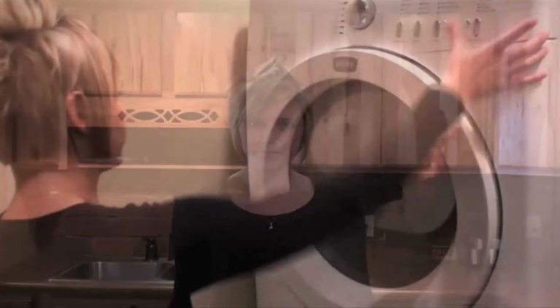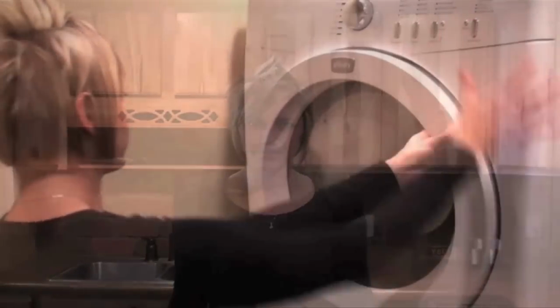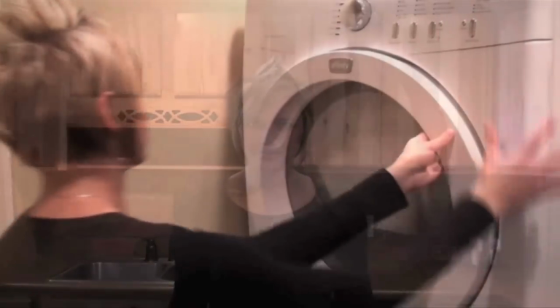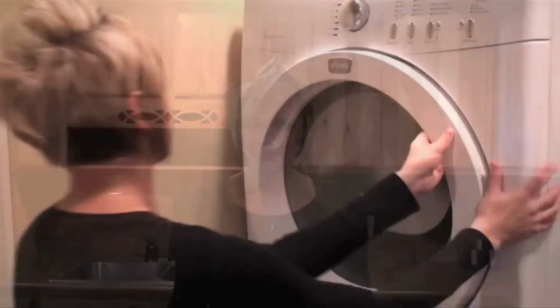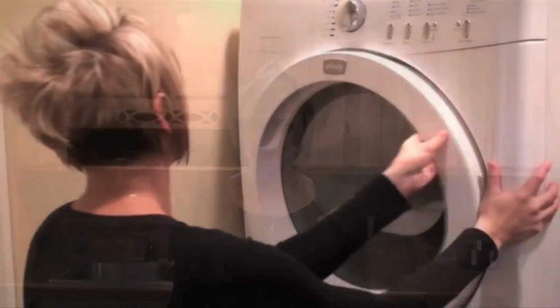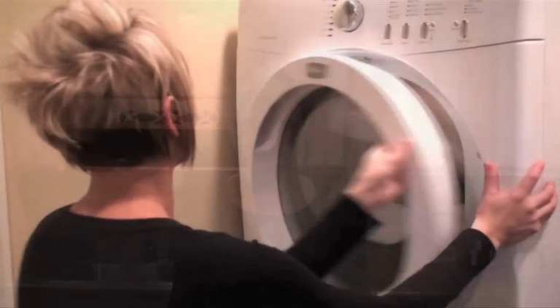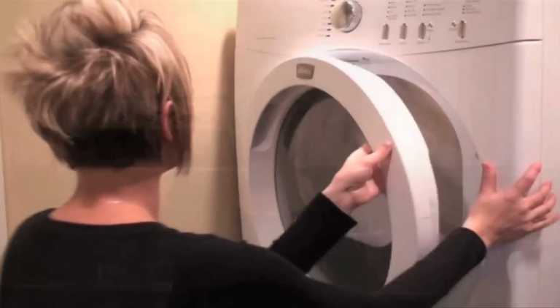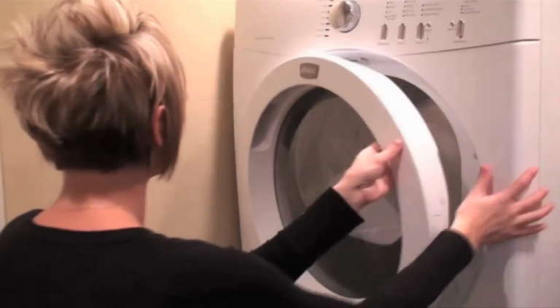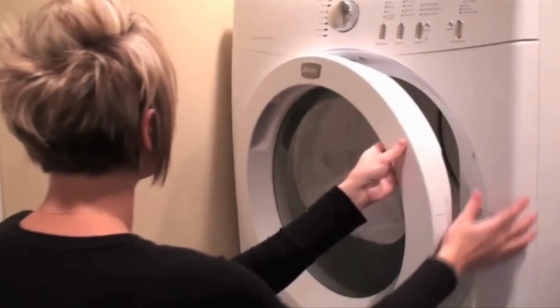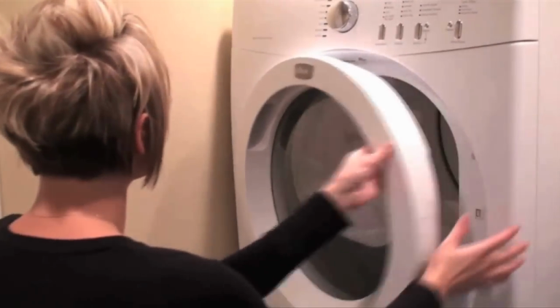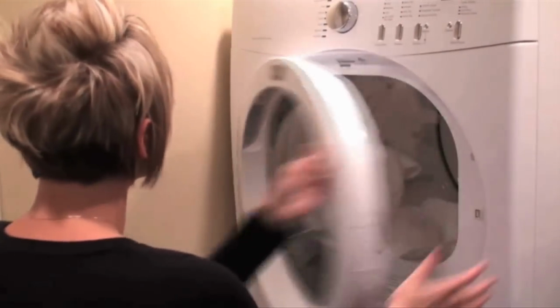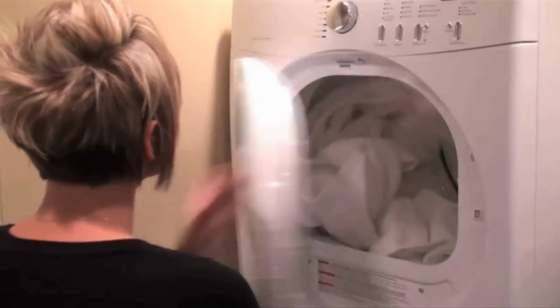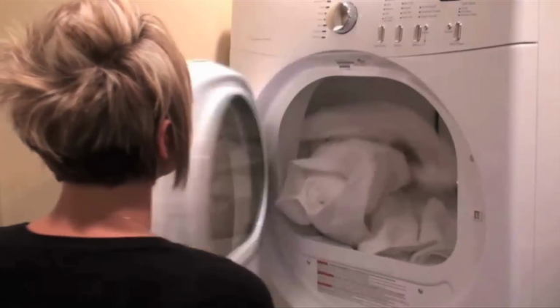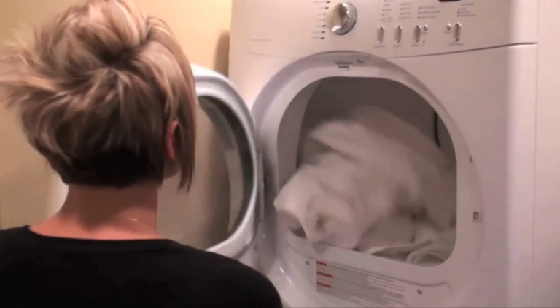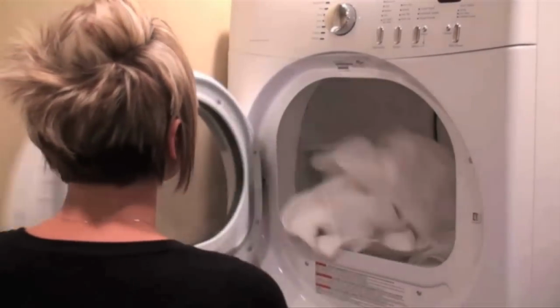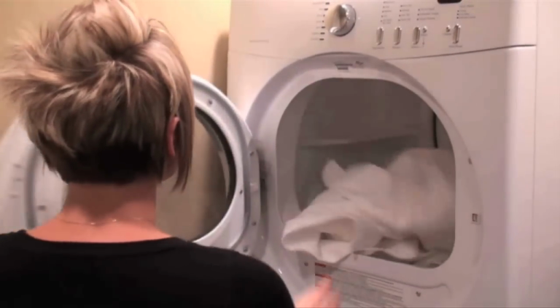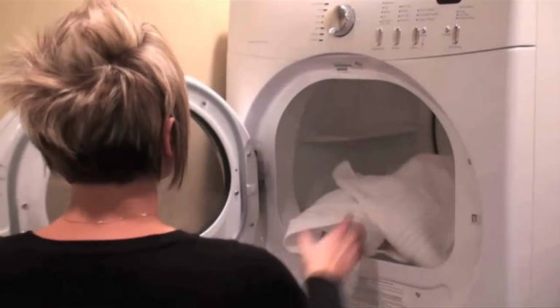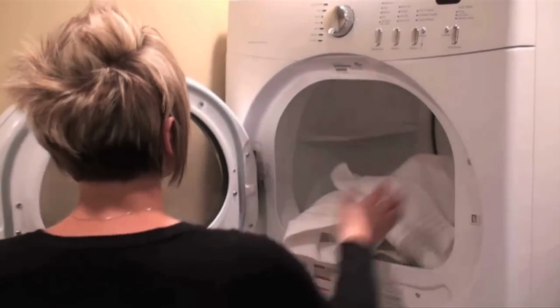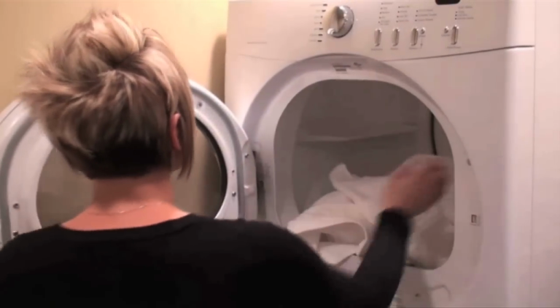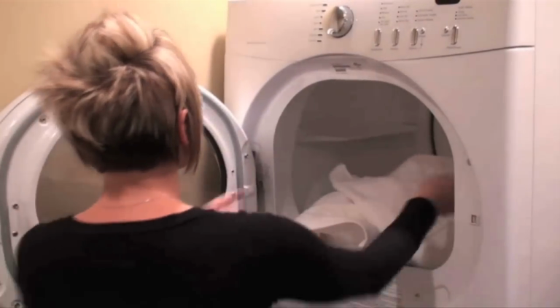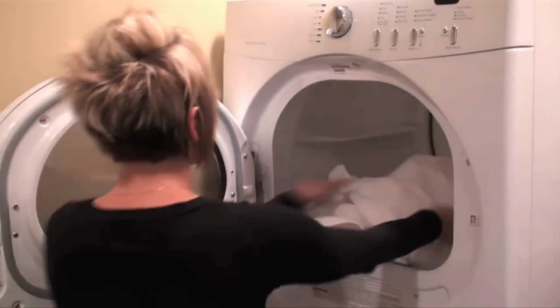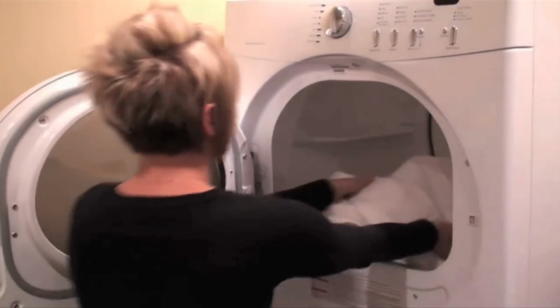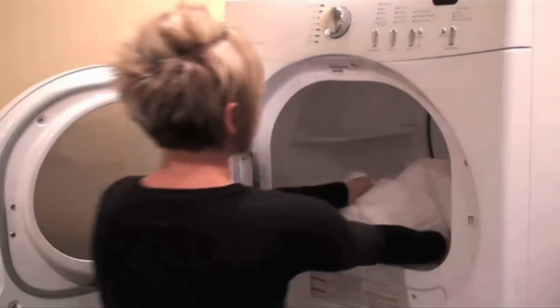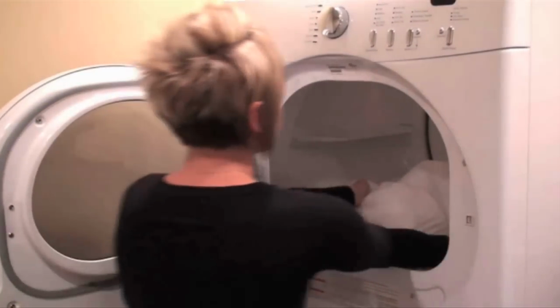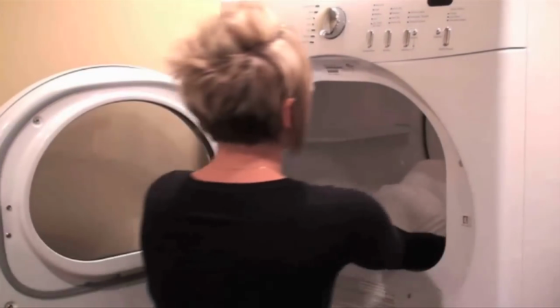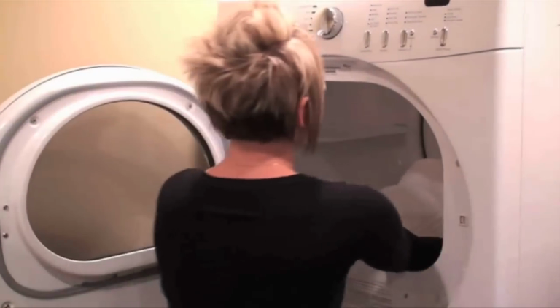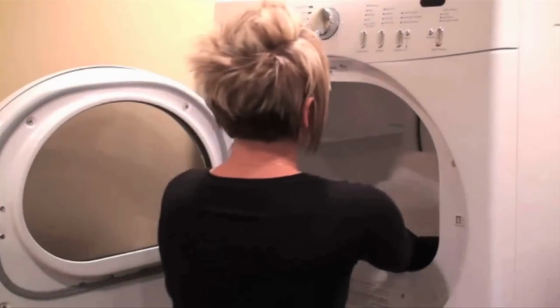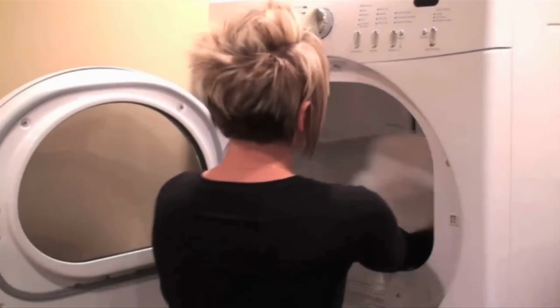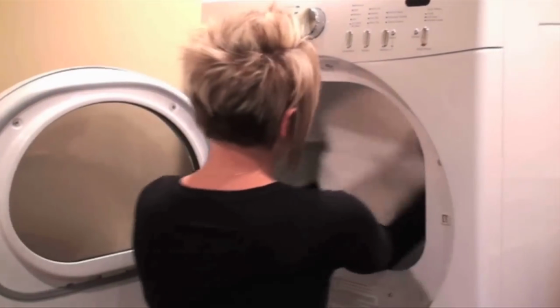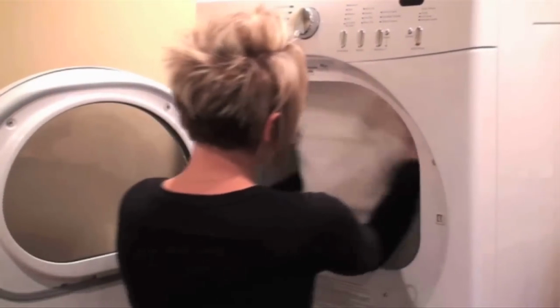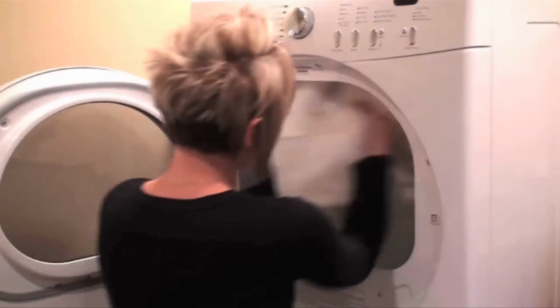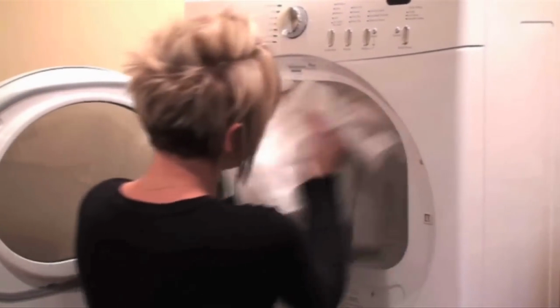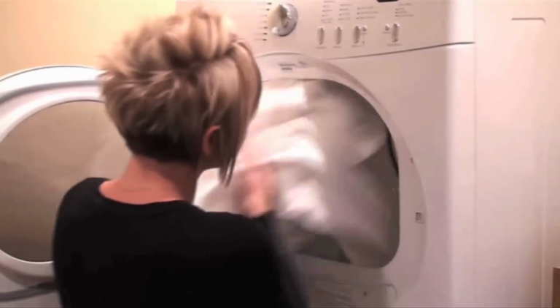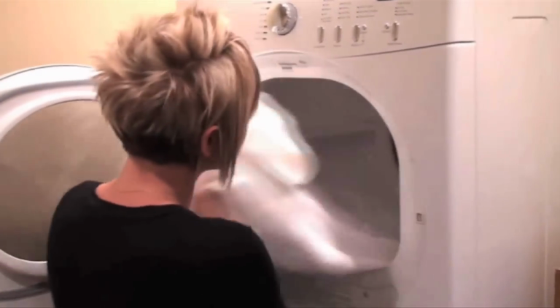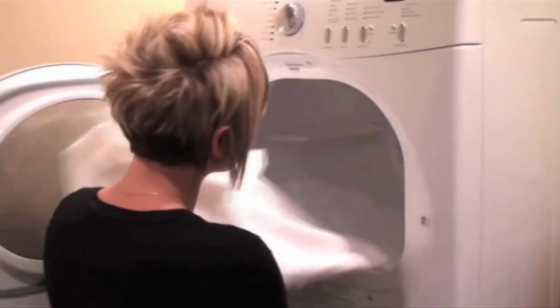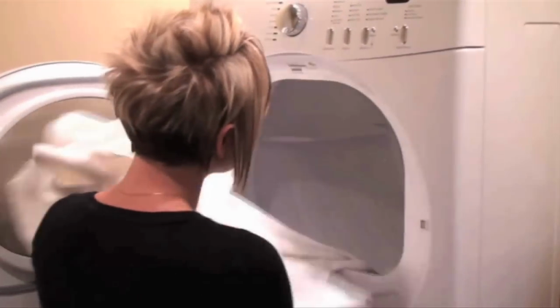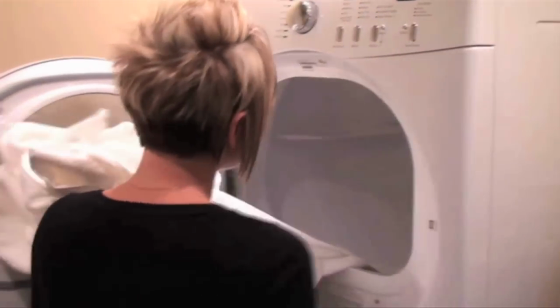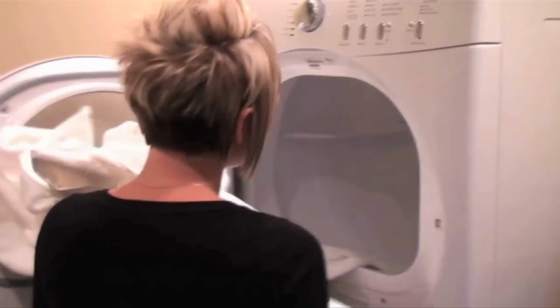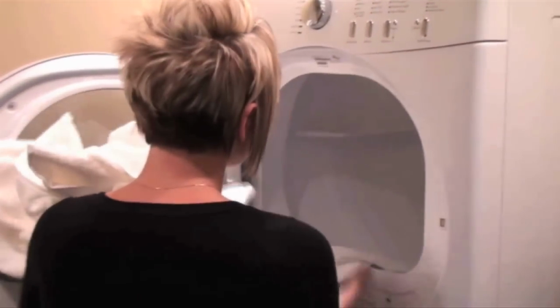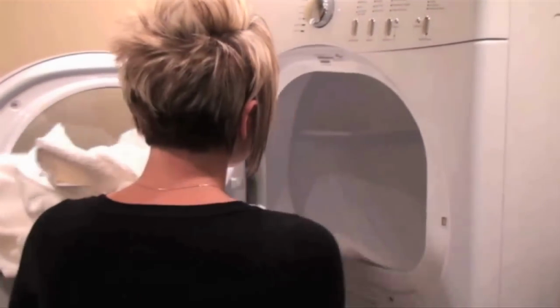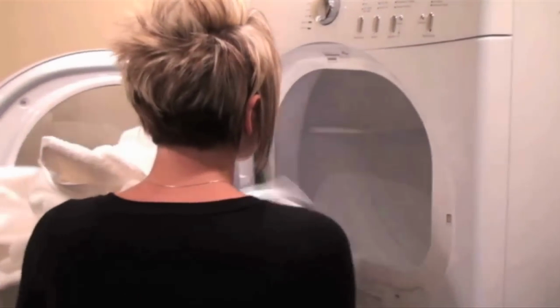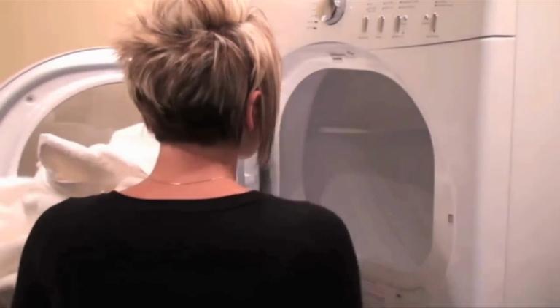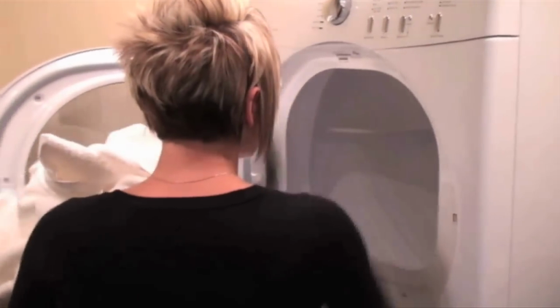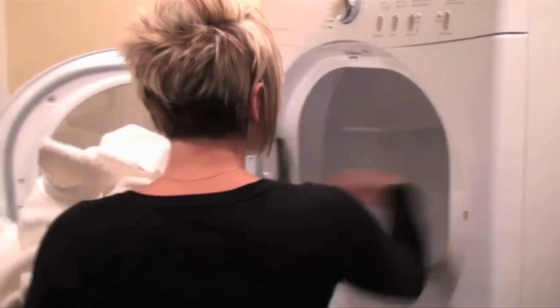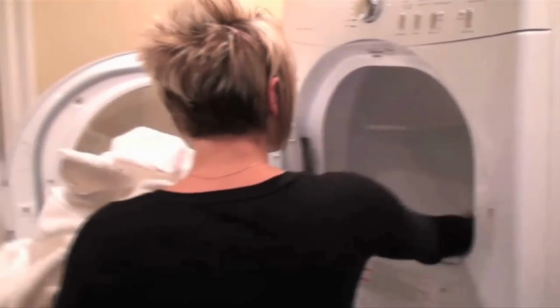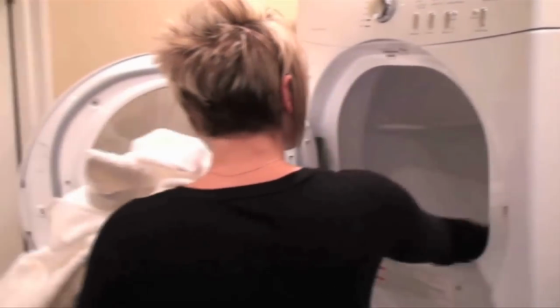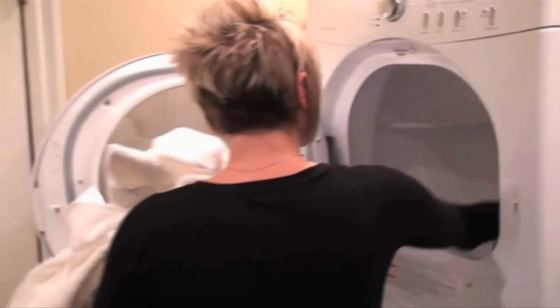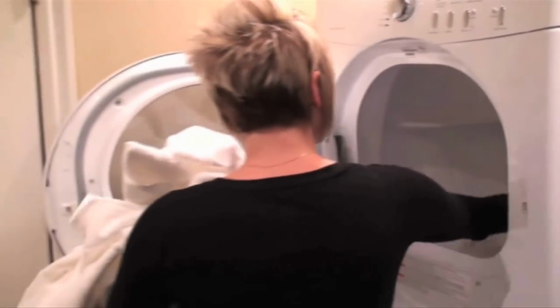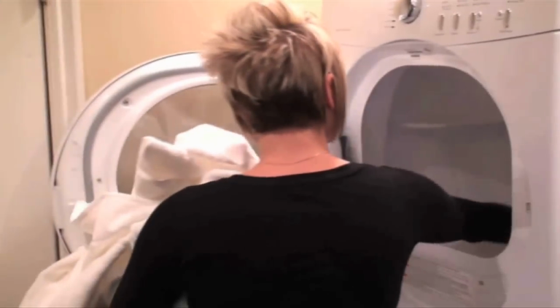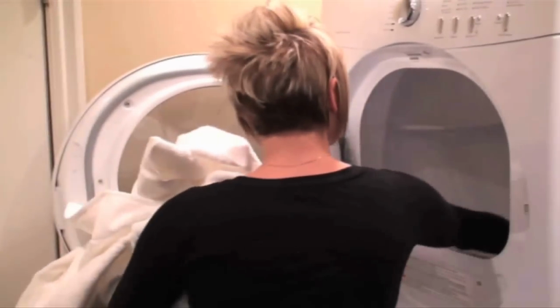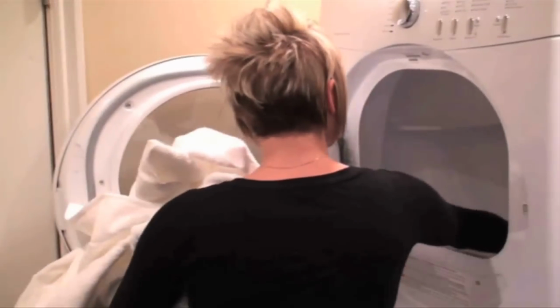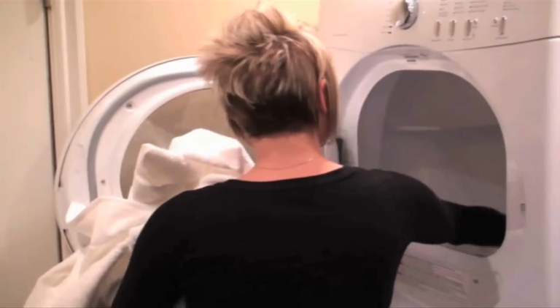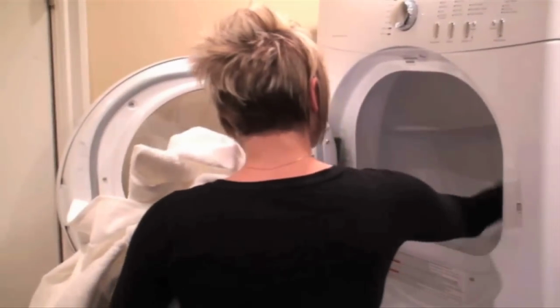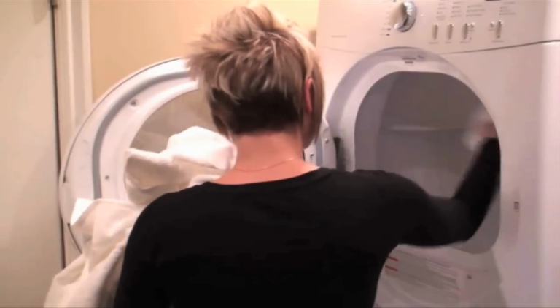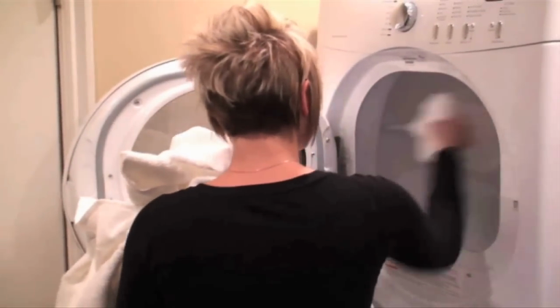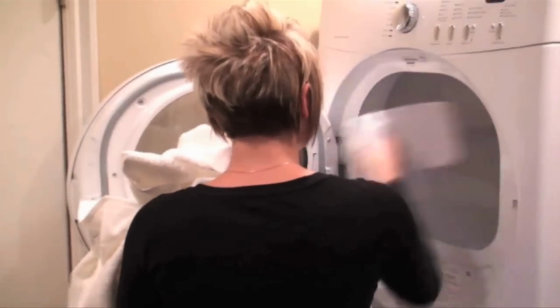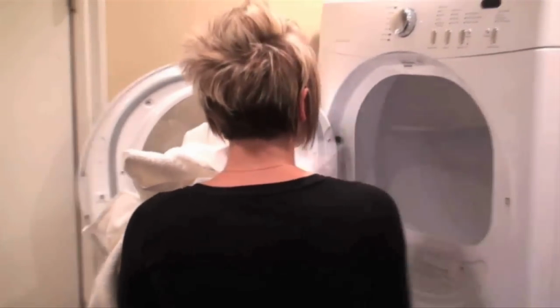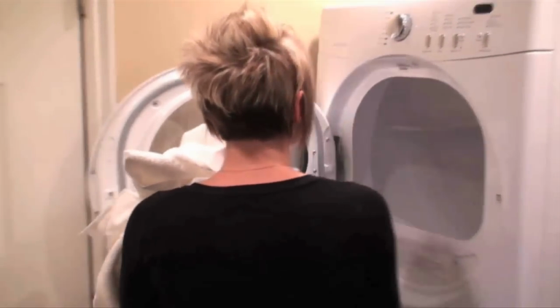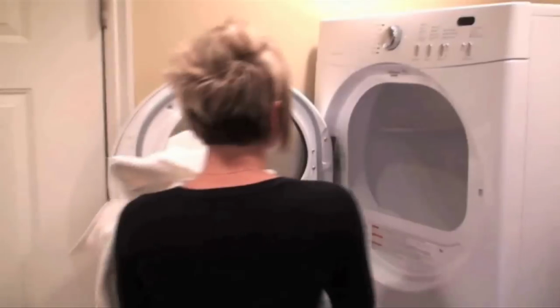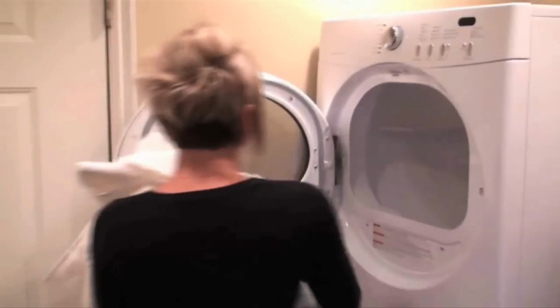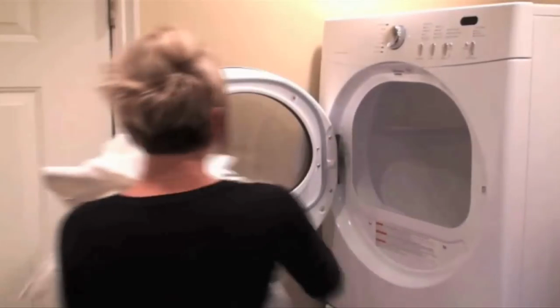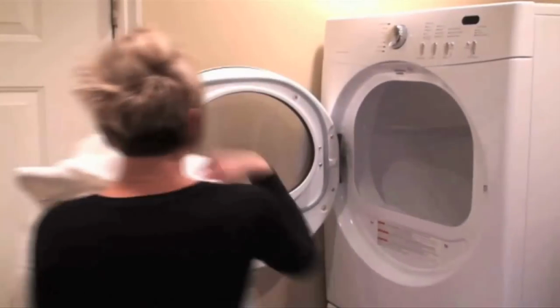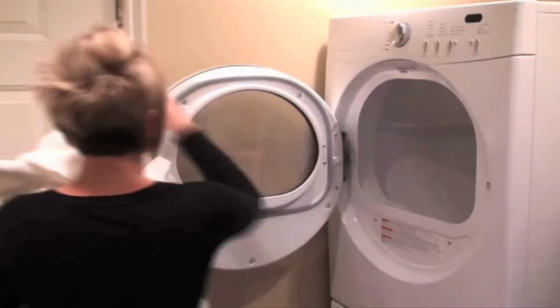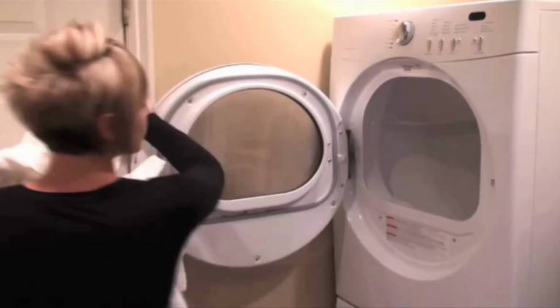First, you'll want to fold and hang your towels when they immediately come out of the dryer. They are wrinkle-free and not to mention fluffy.